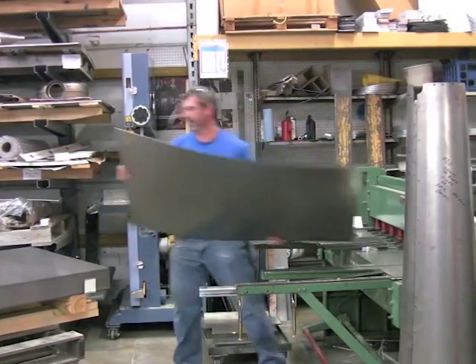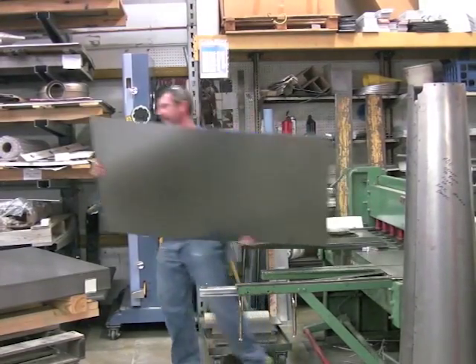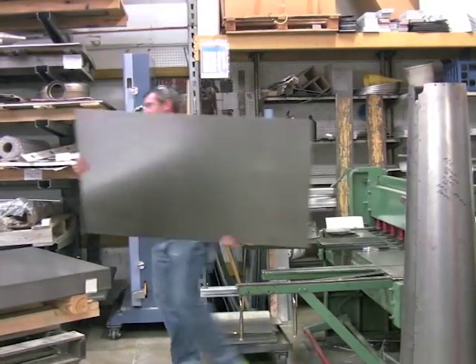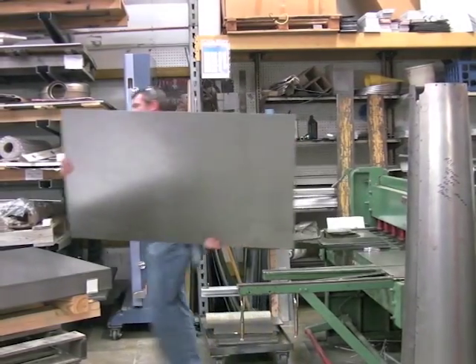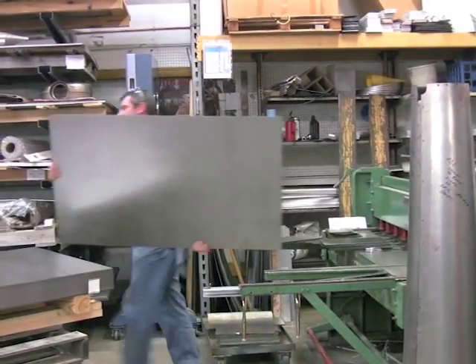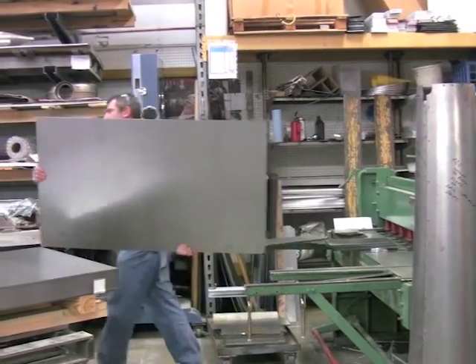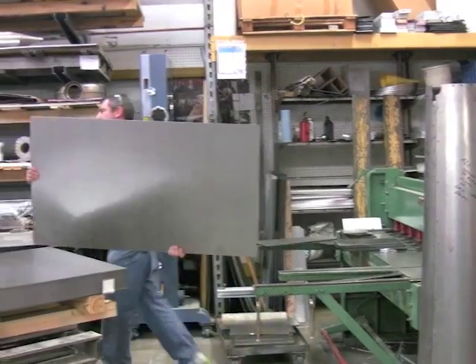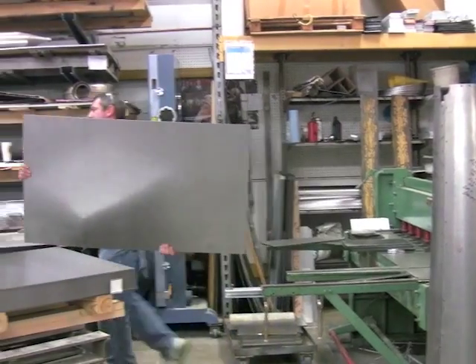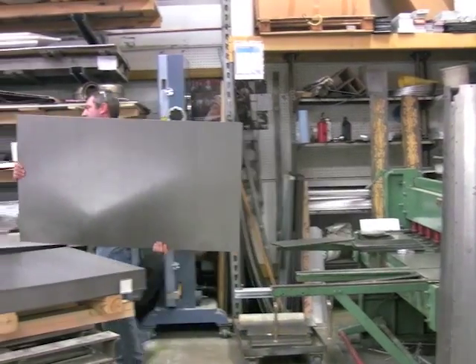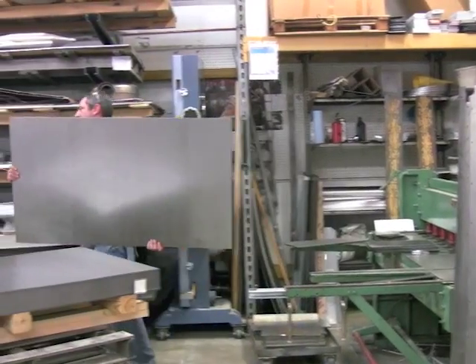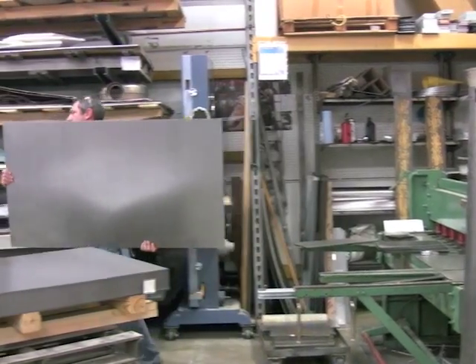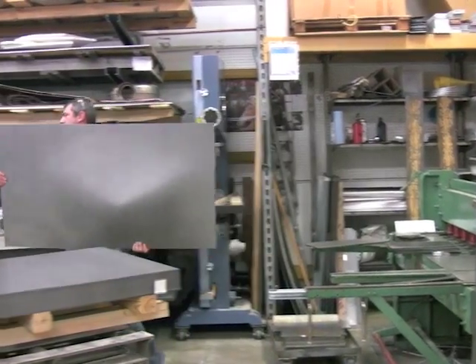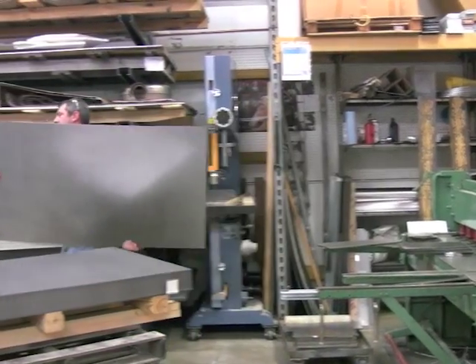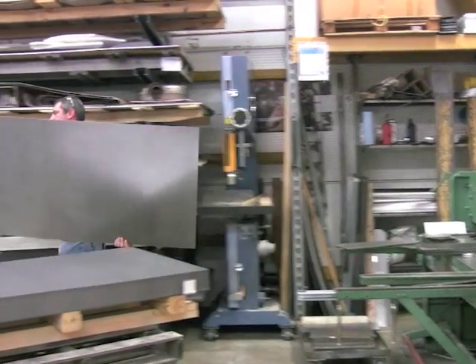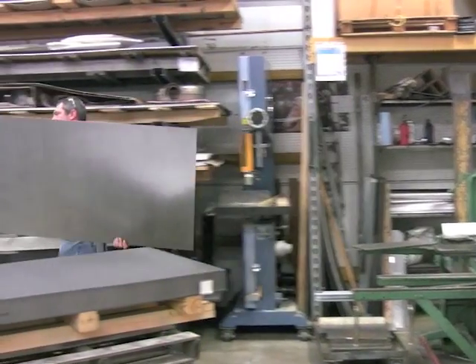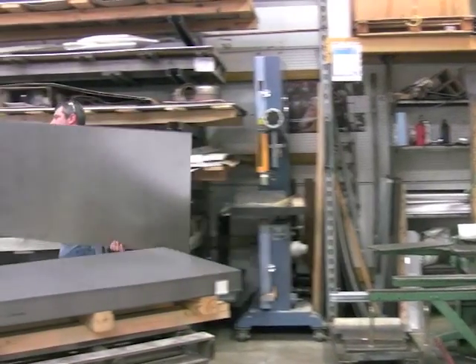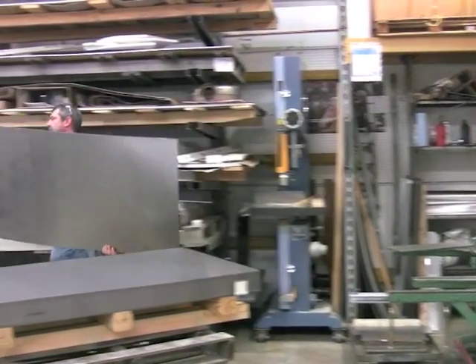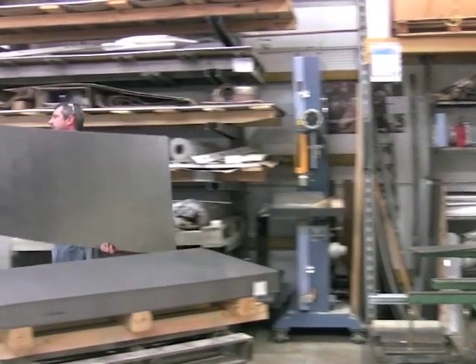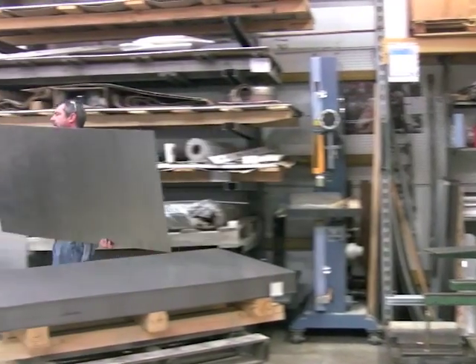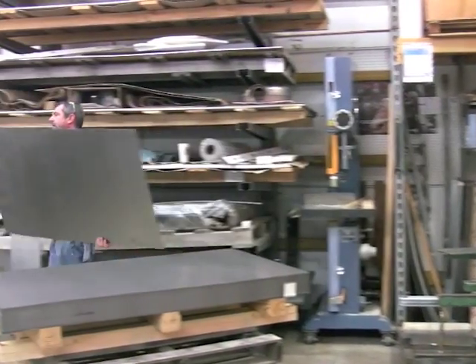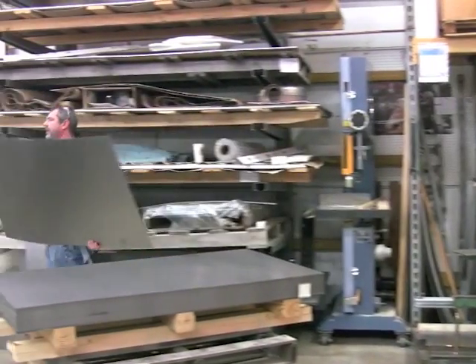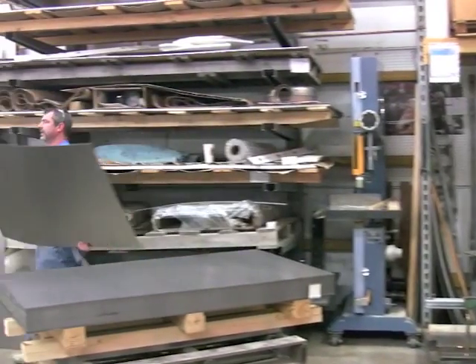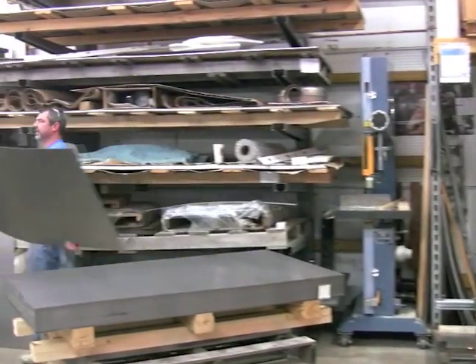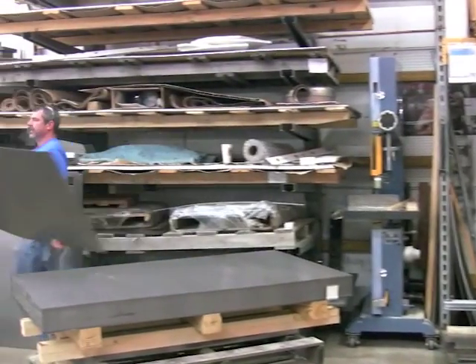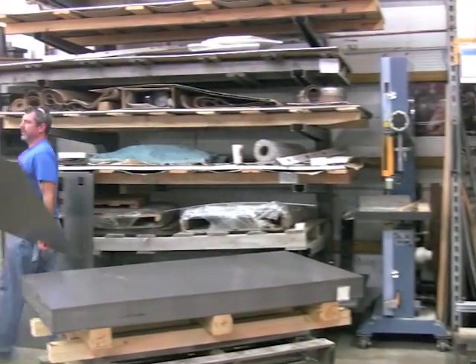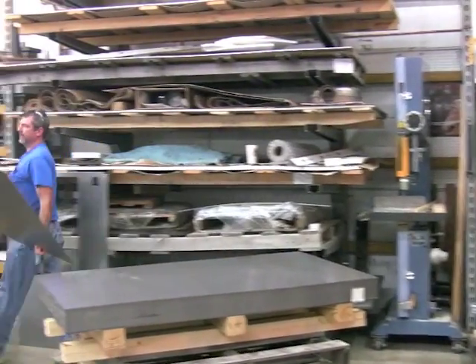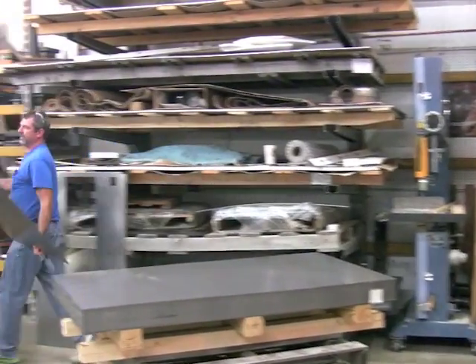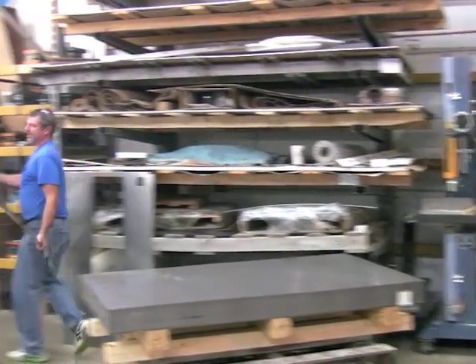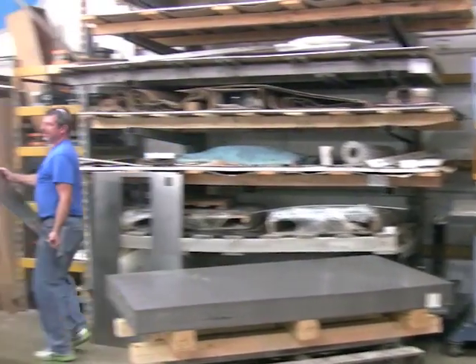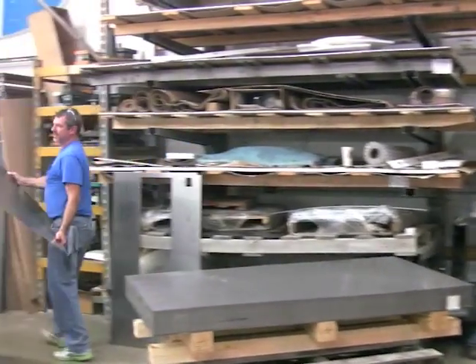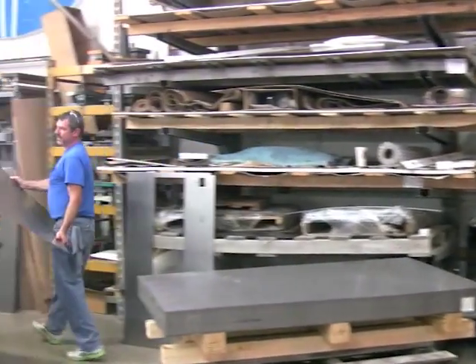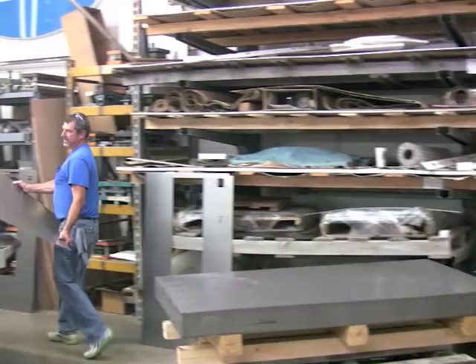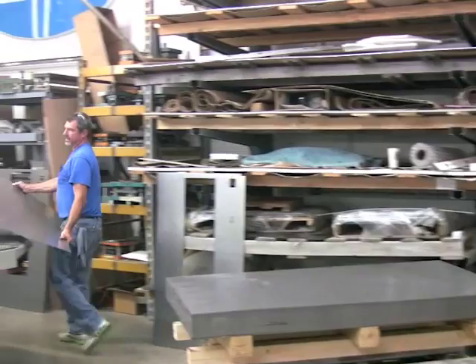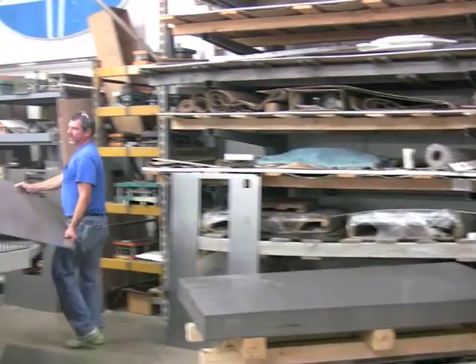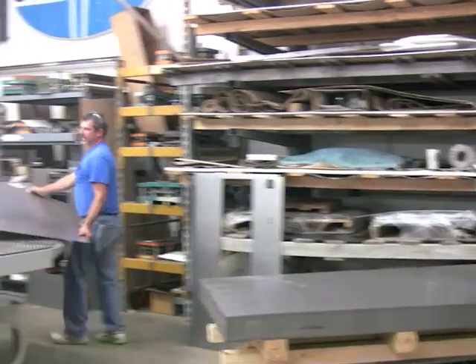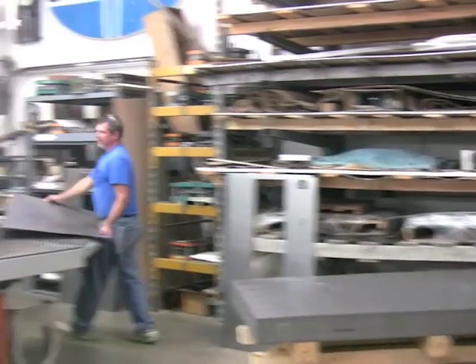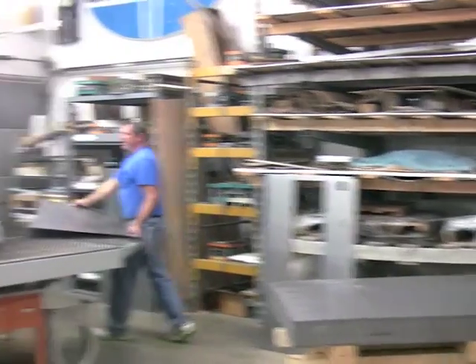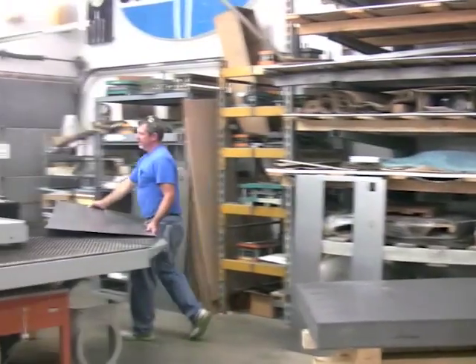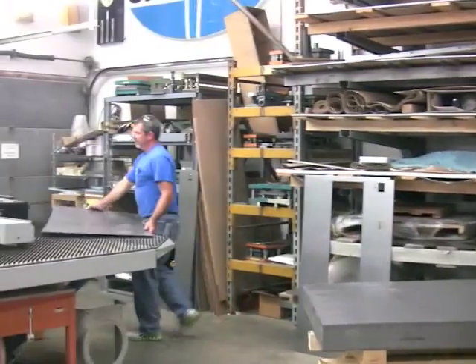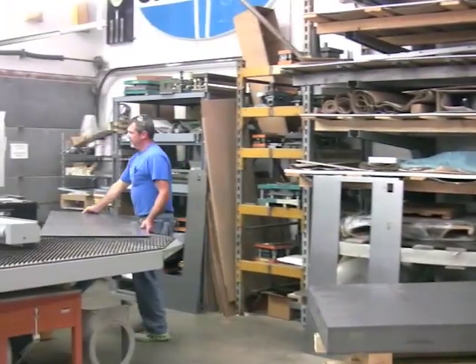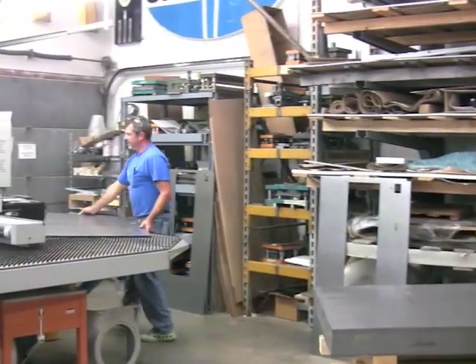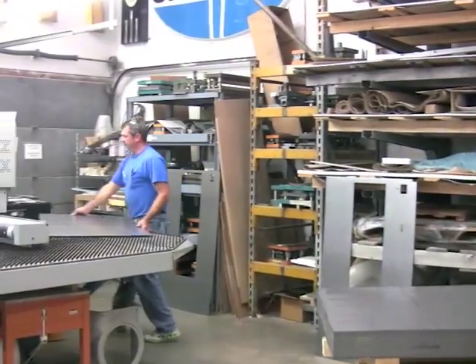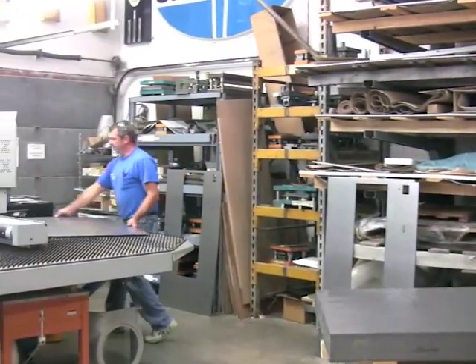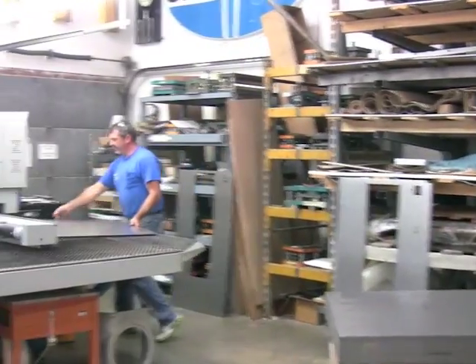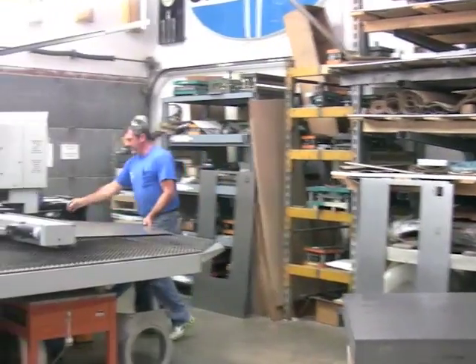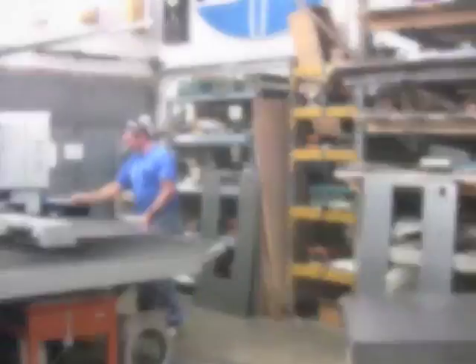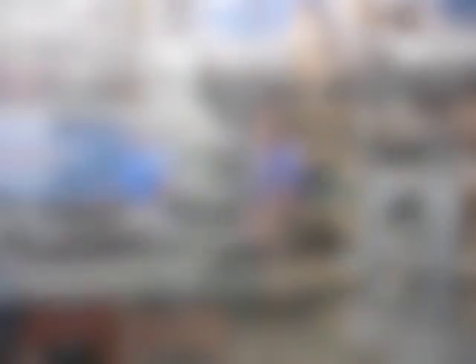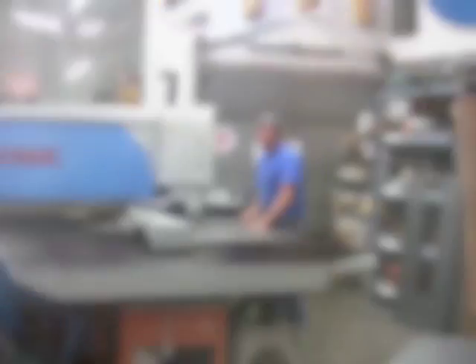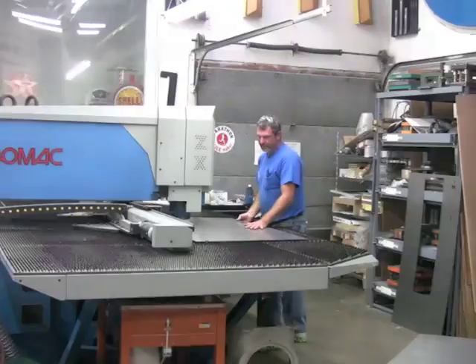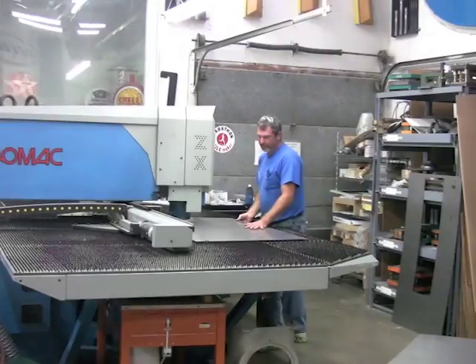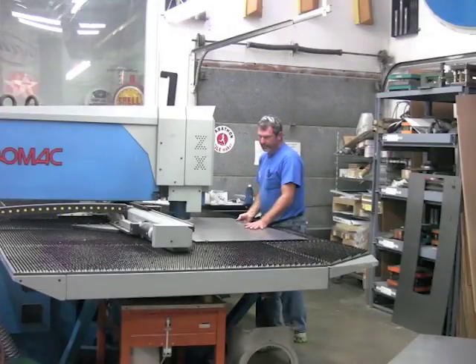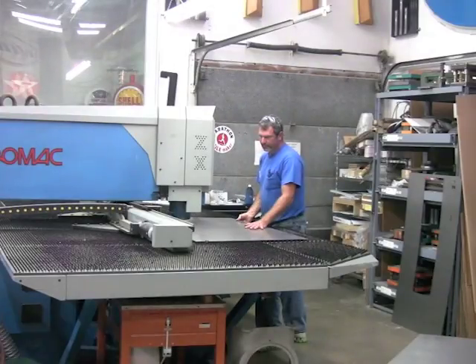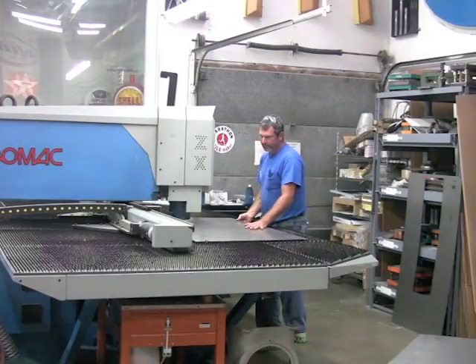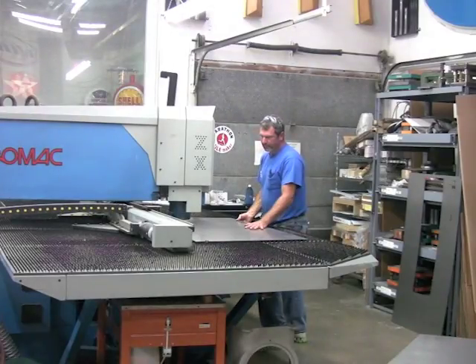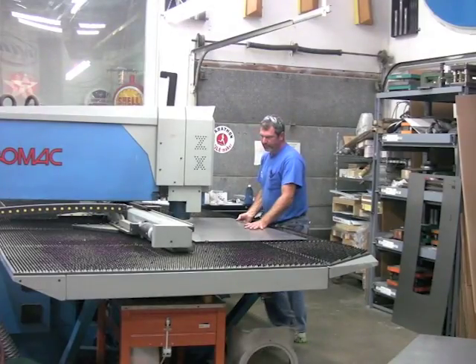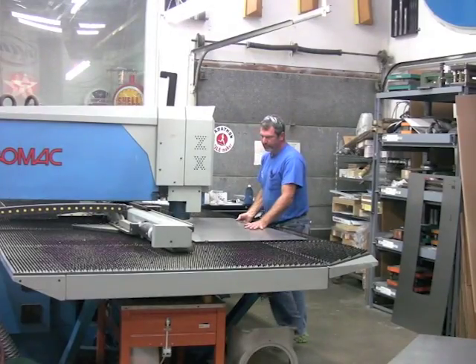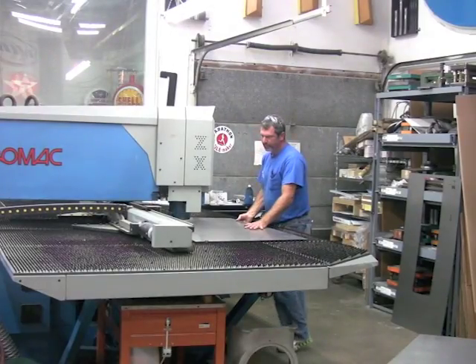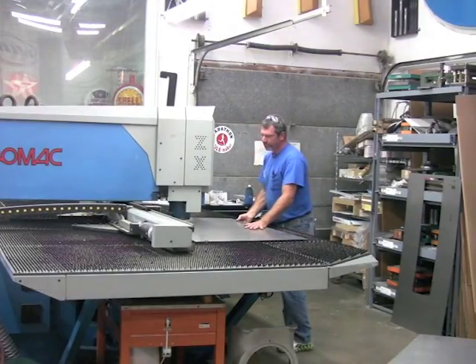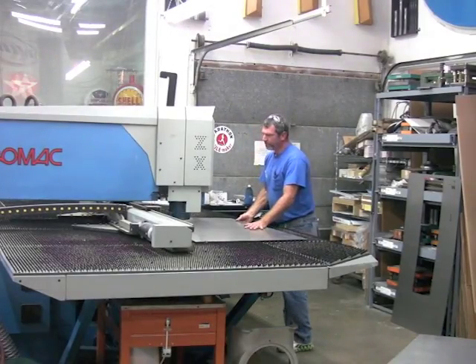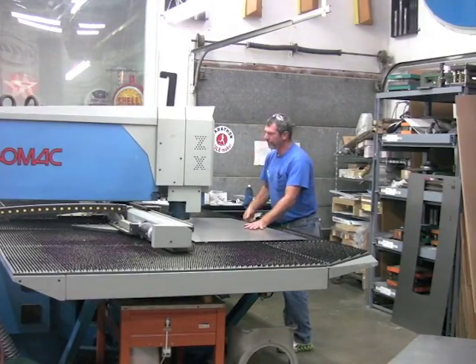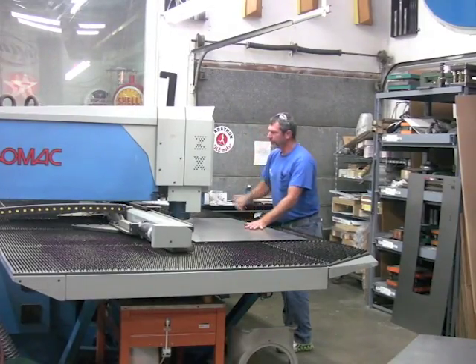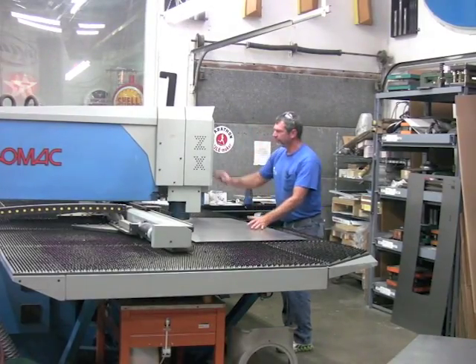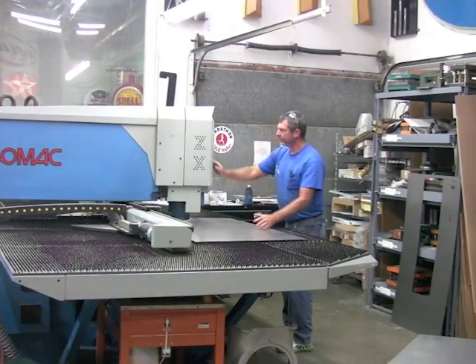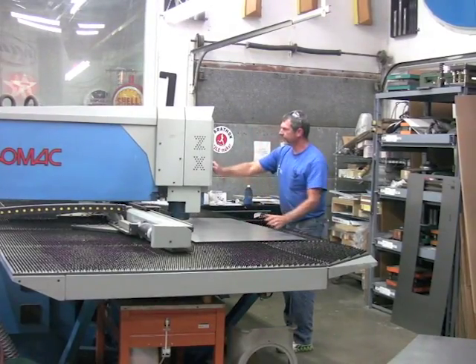Most of our pump parts are made from the exact materials as the originals, right down to the same gauge of steel.